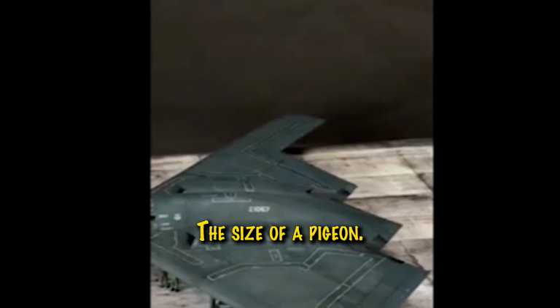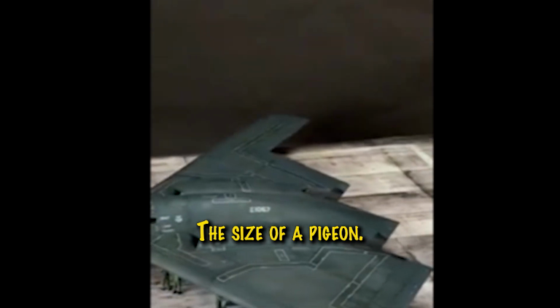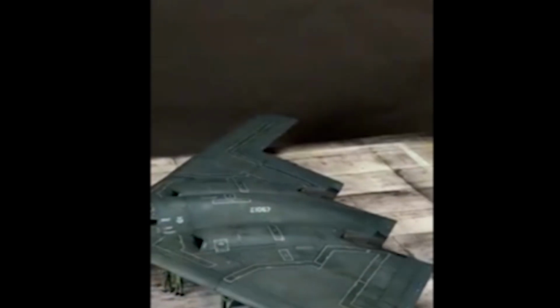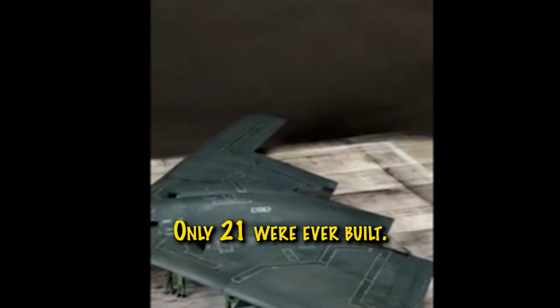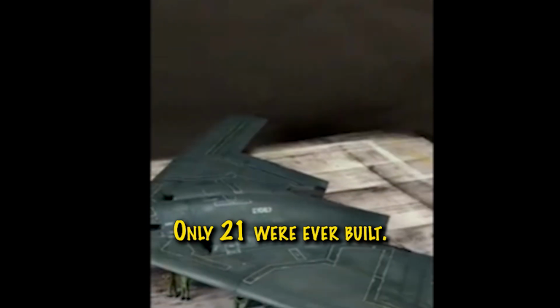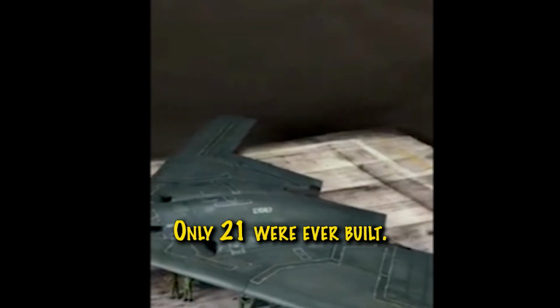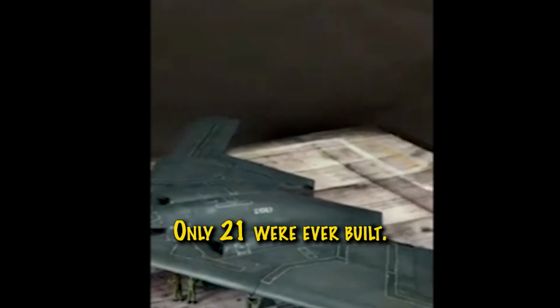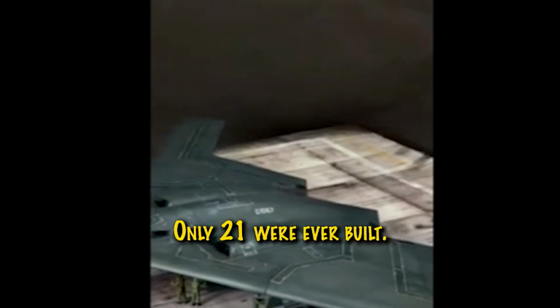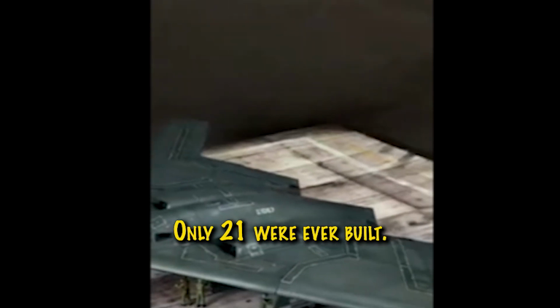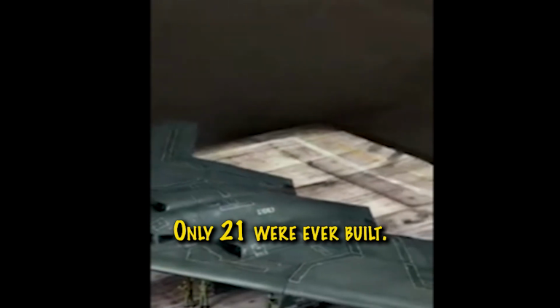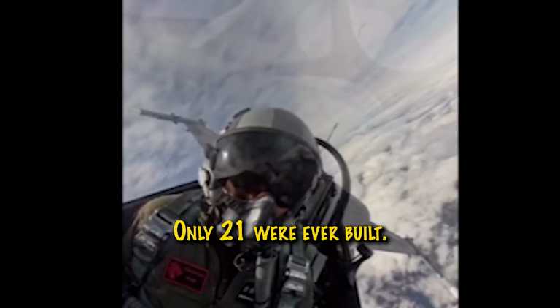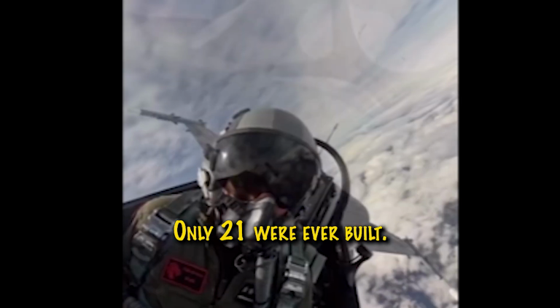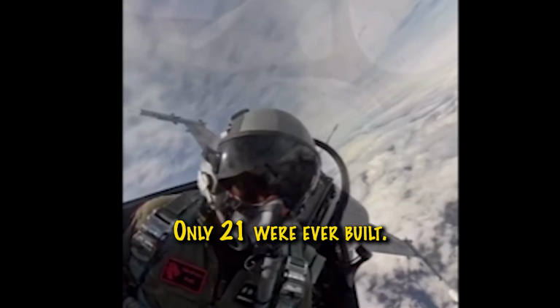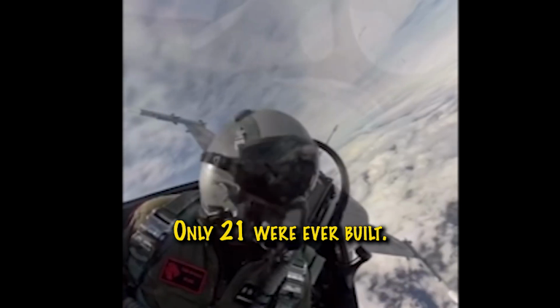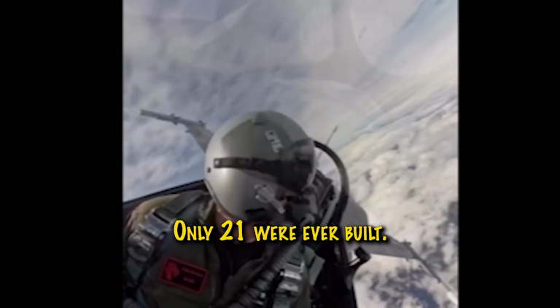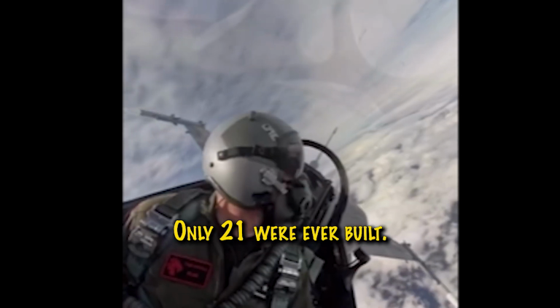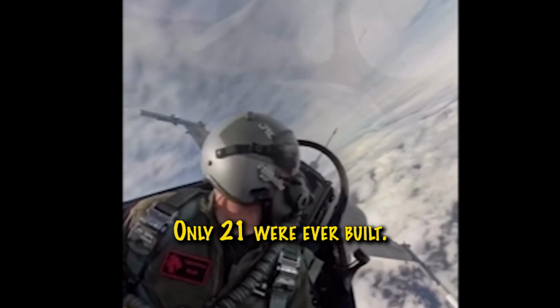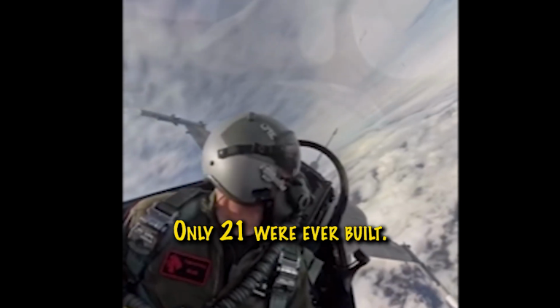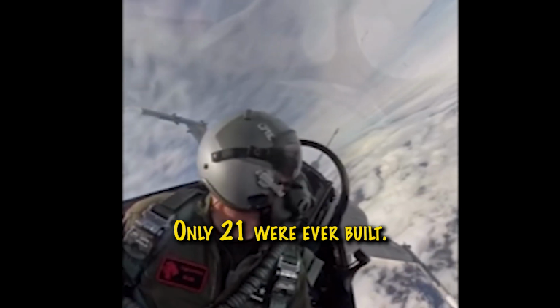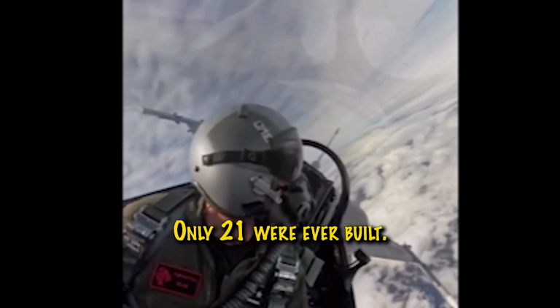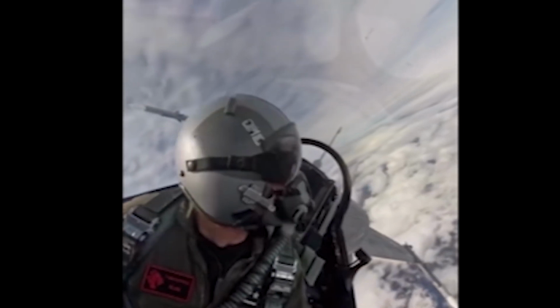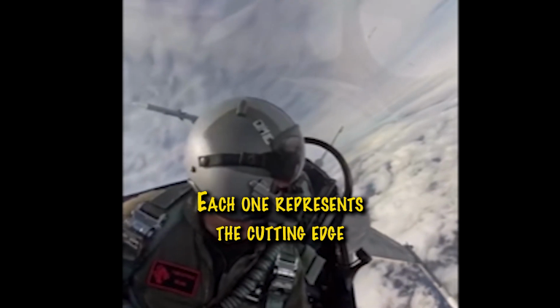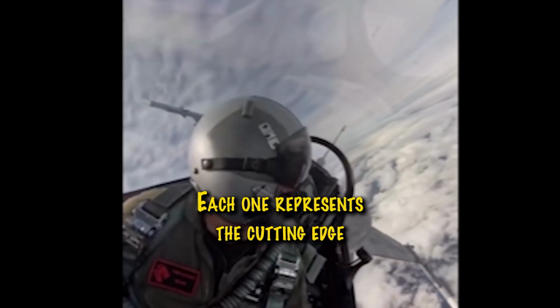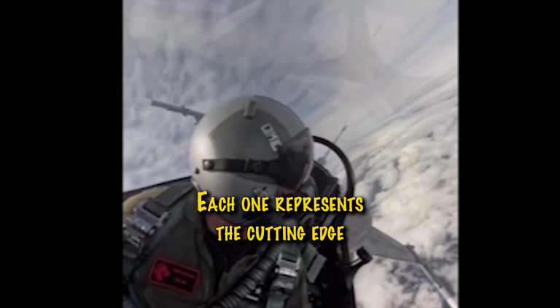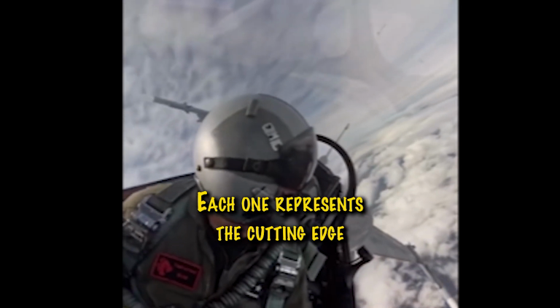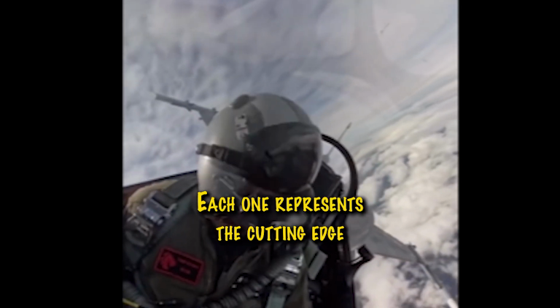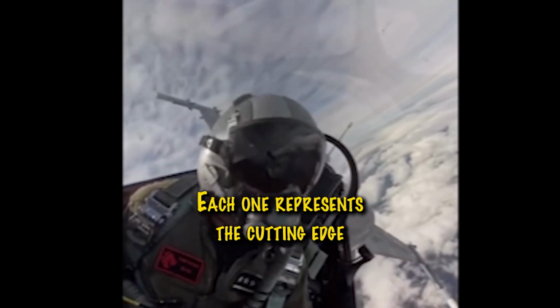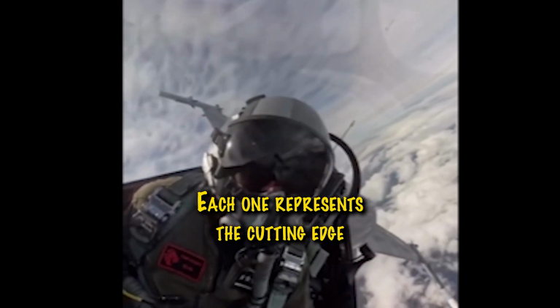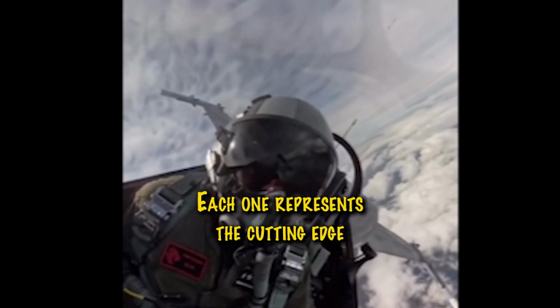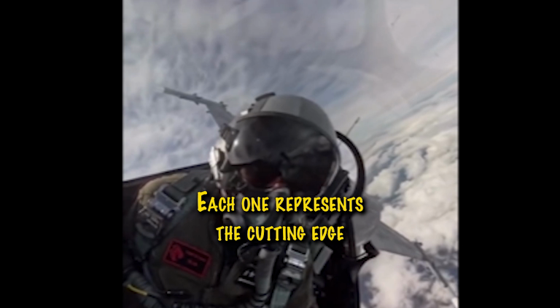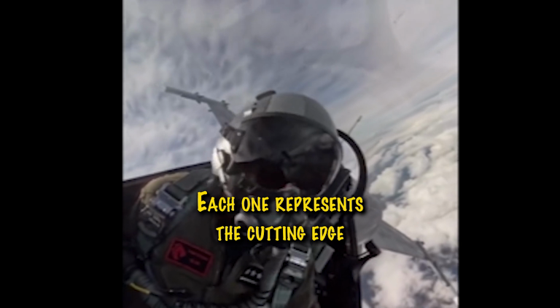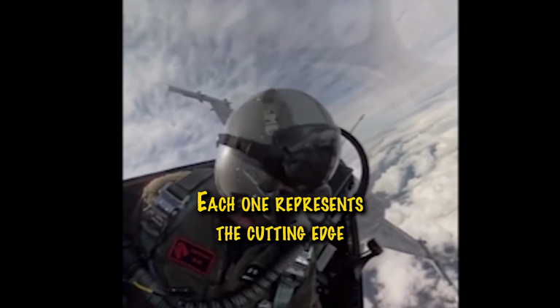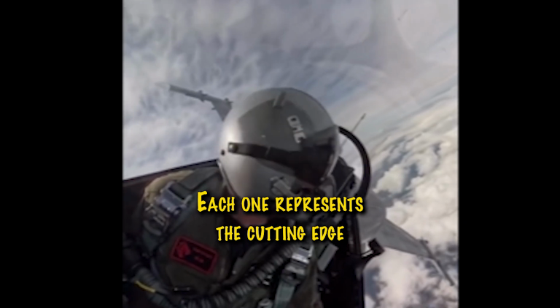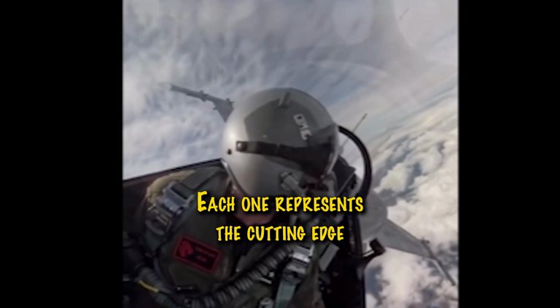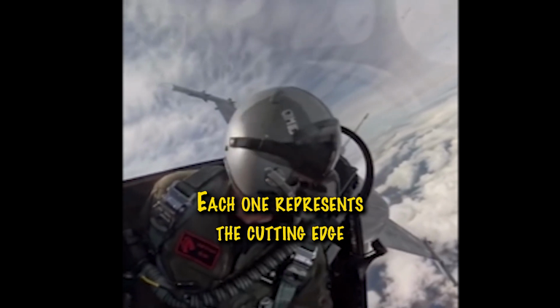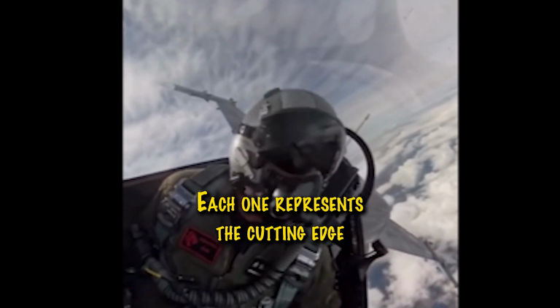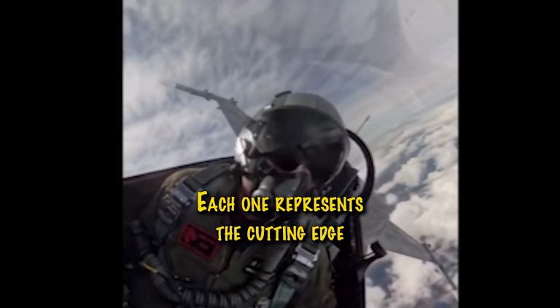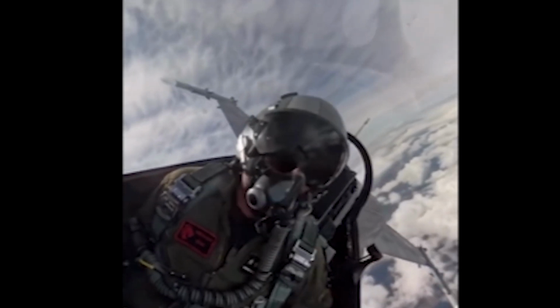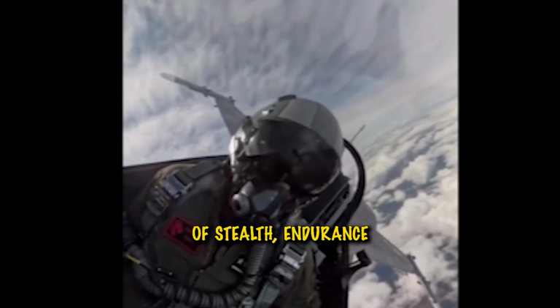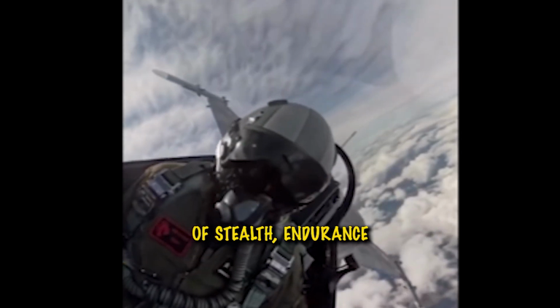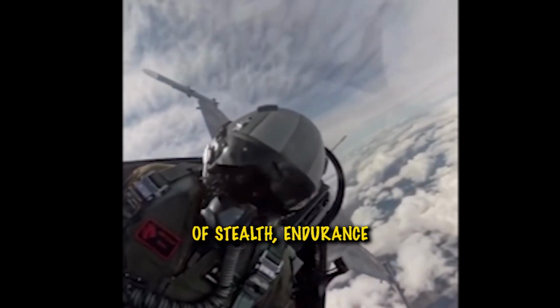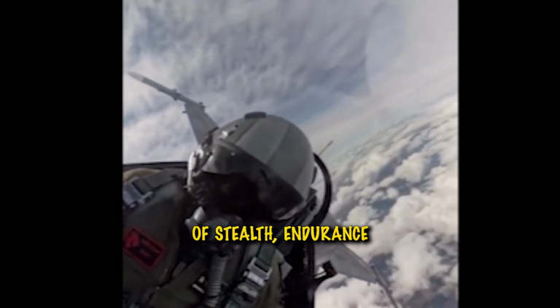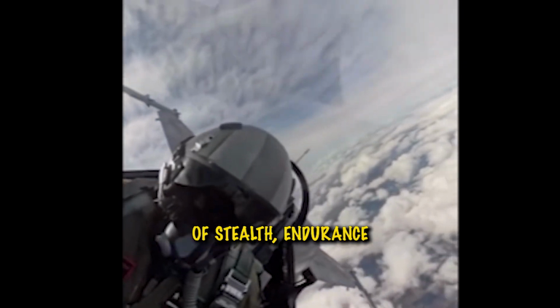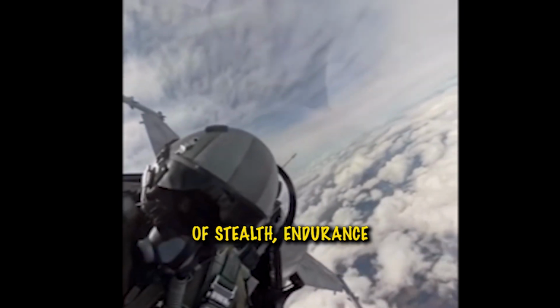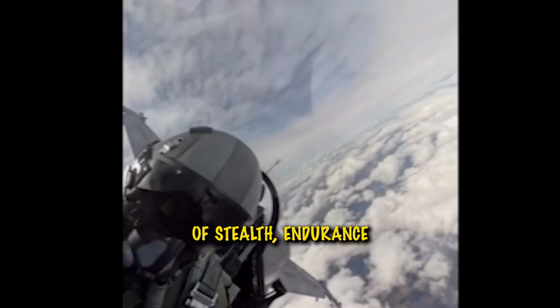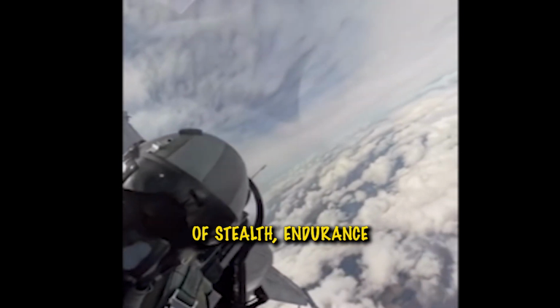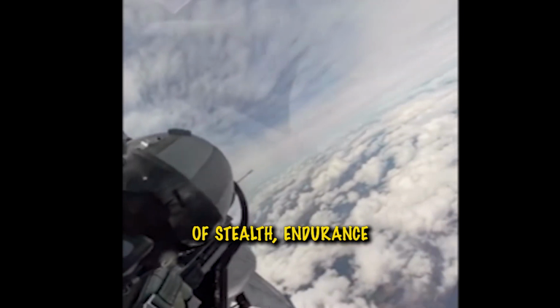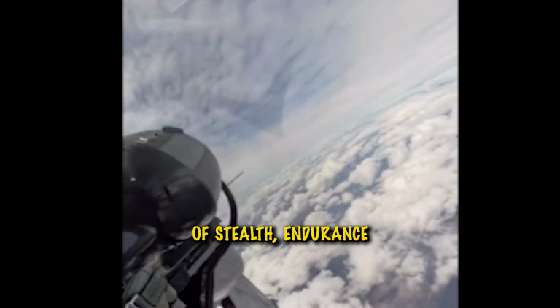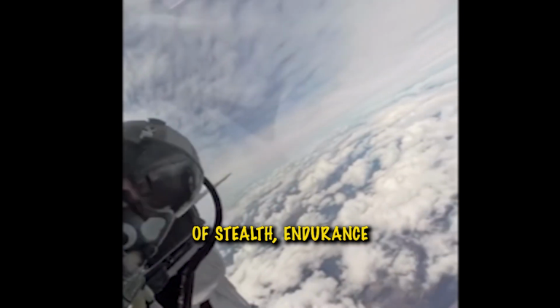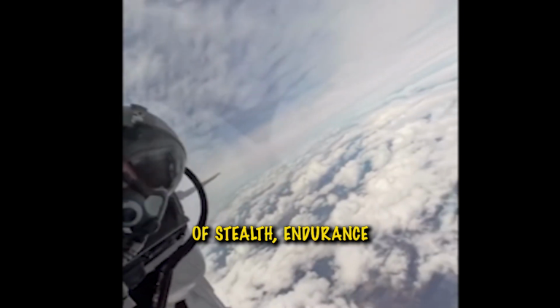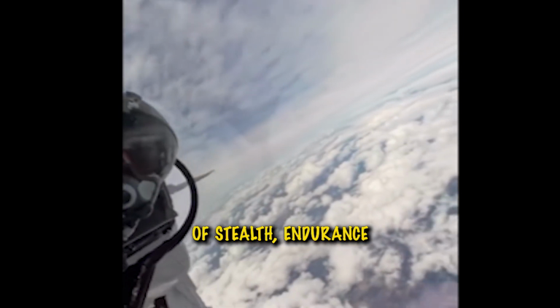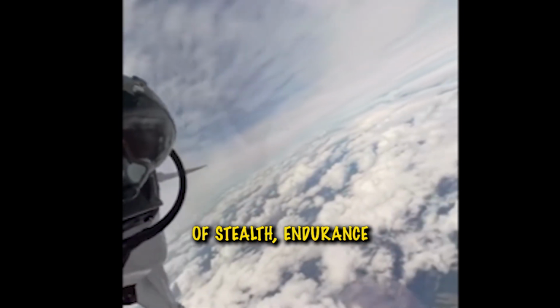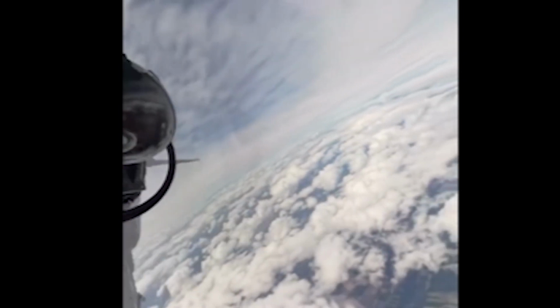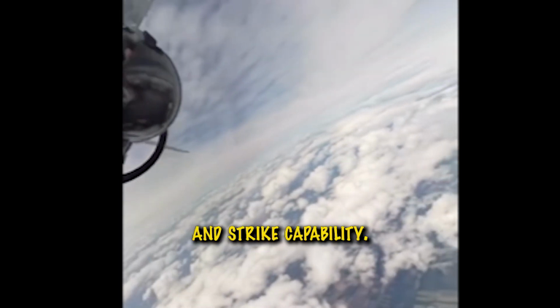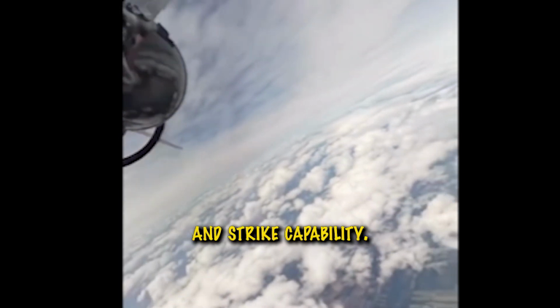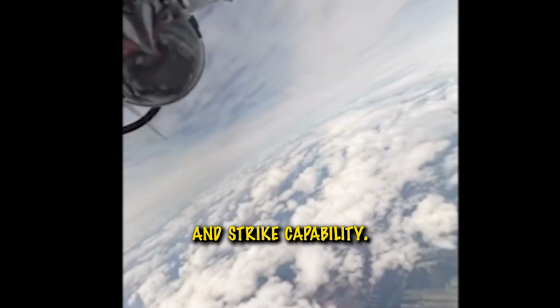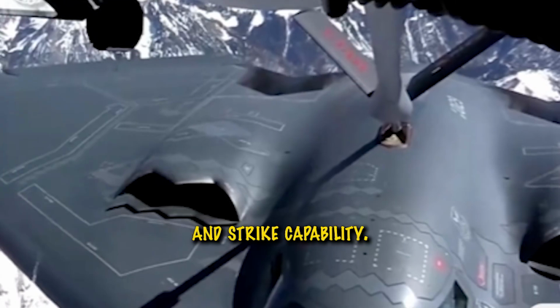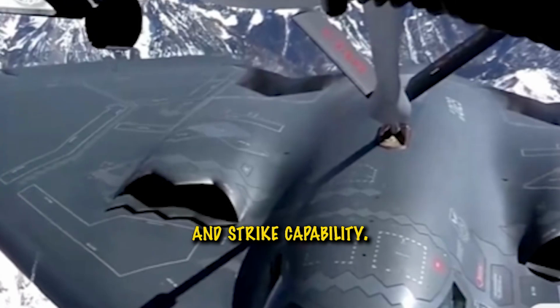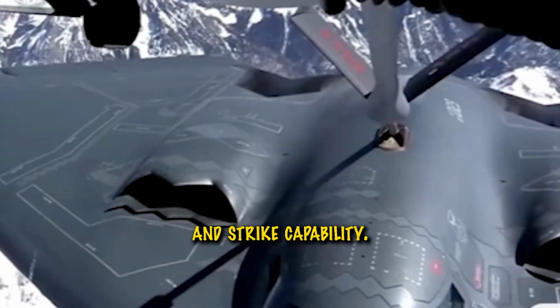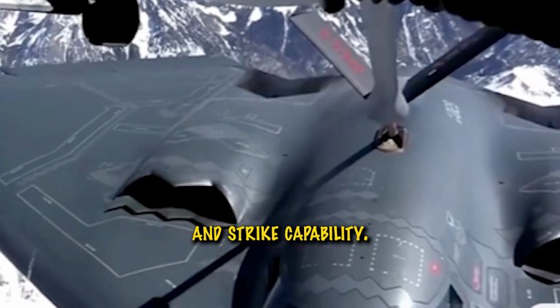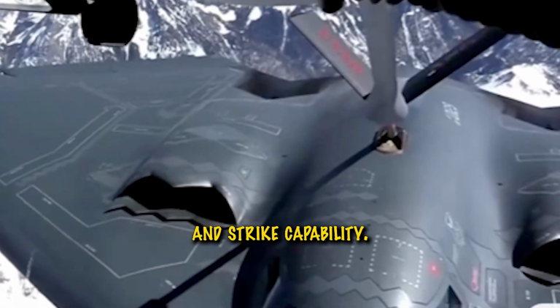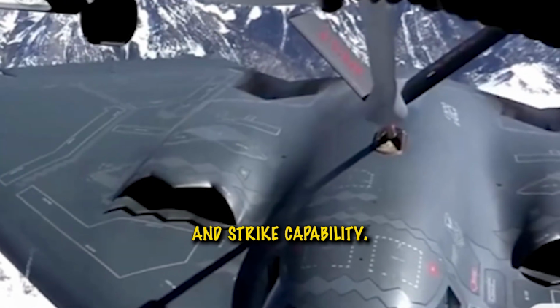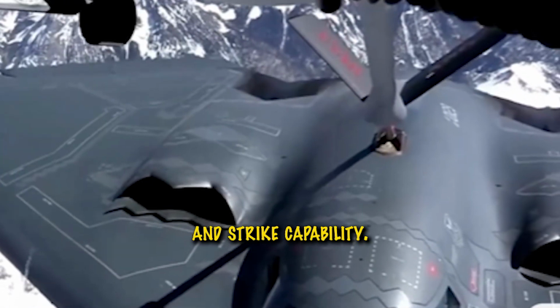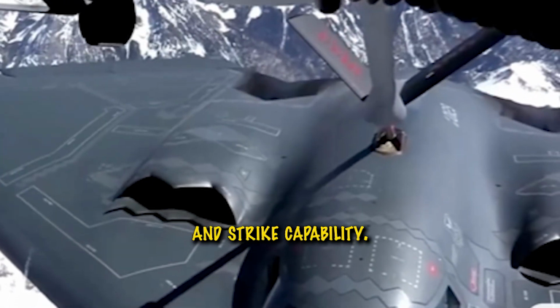Only 21 were ever built. Each one represents the cutting edge of stealth, endurance, and strike capability.